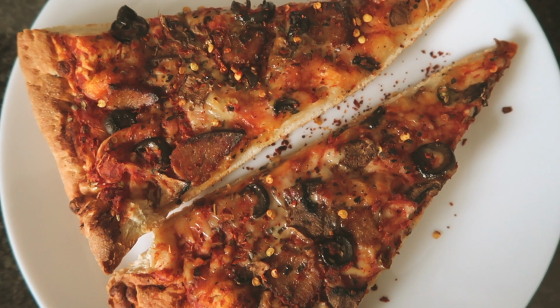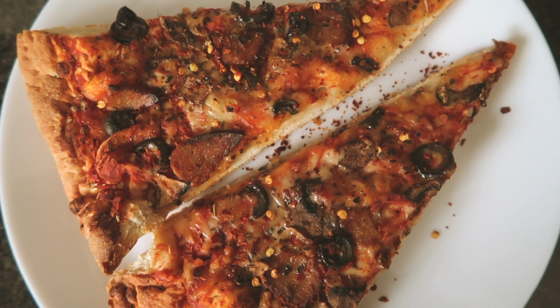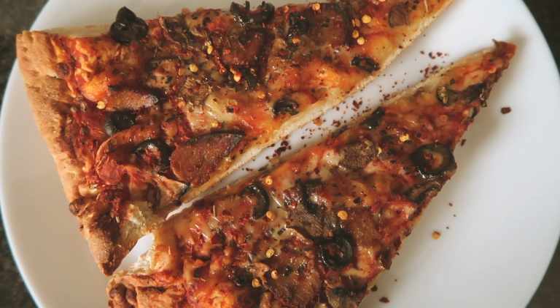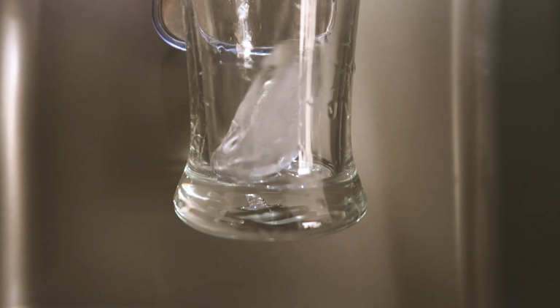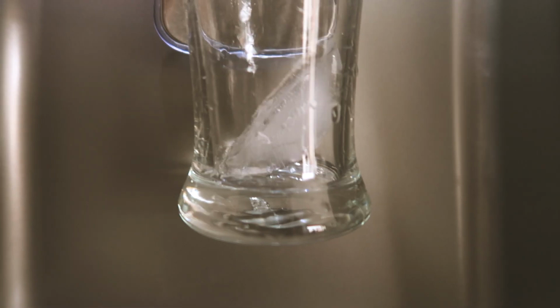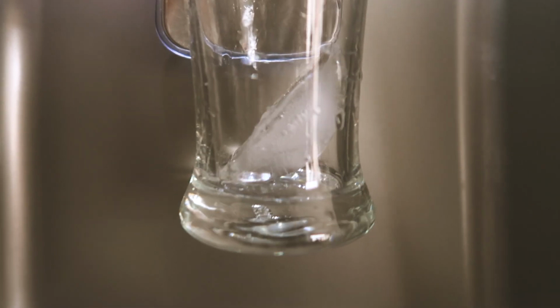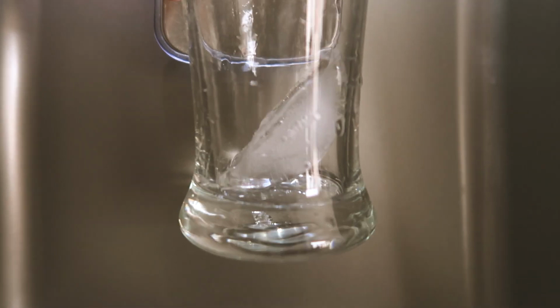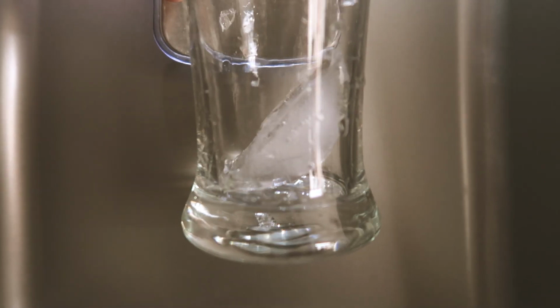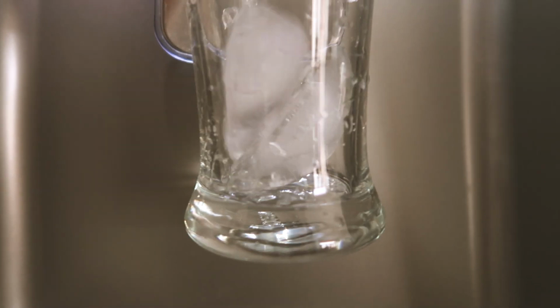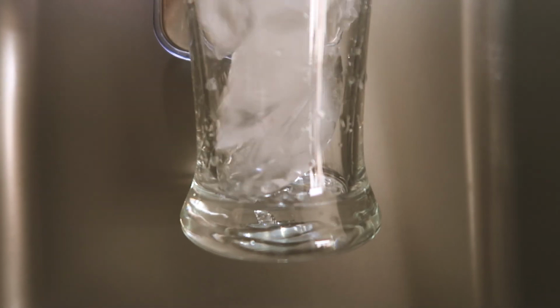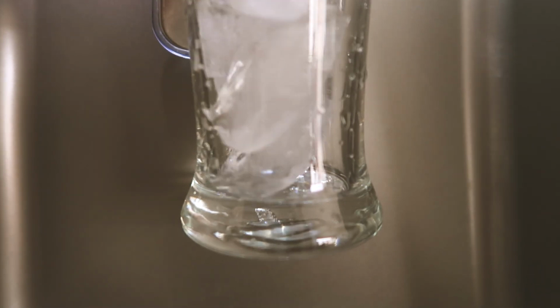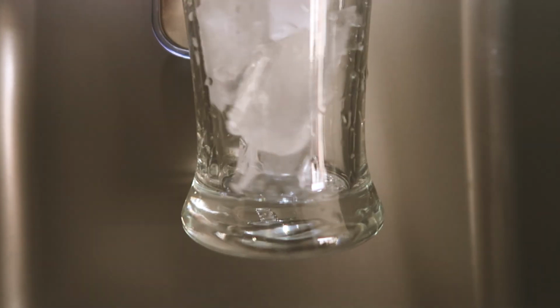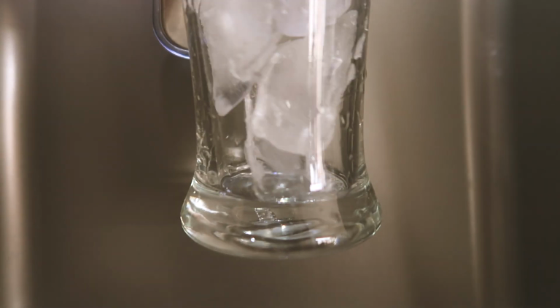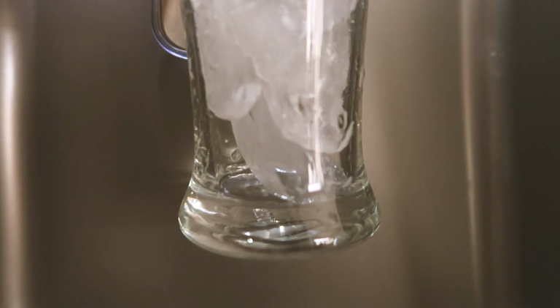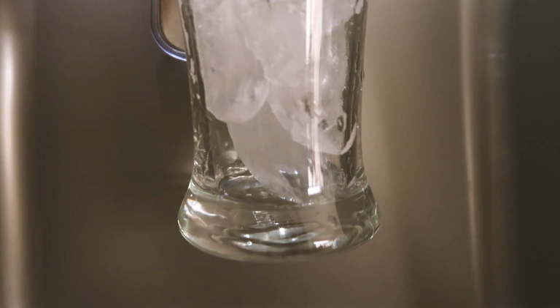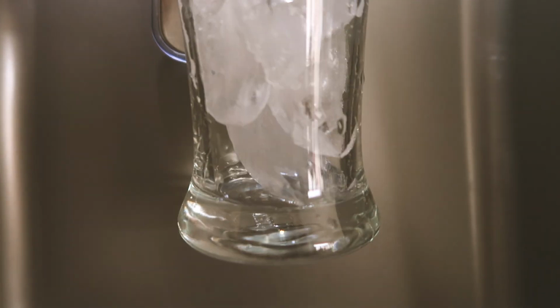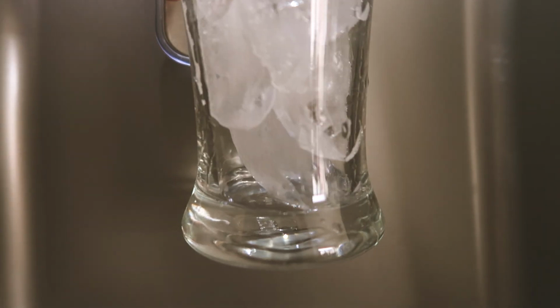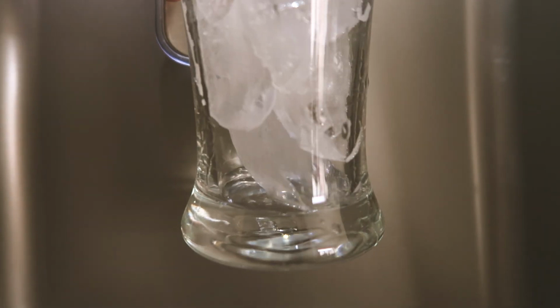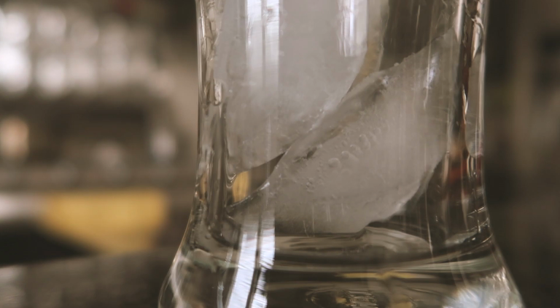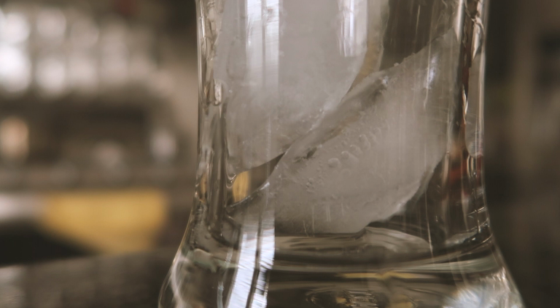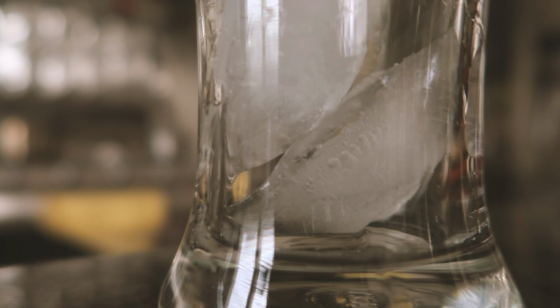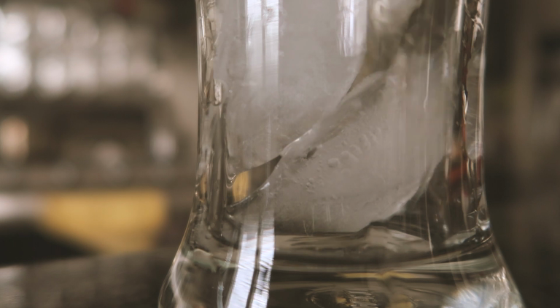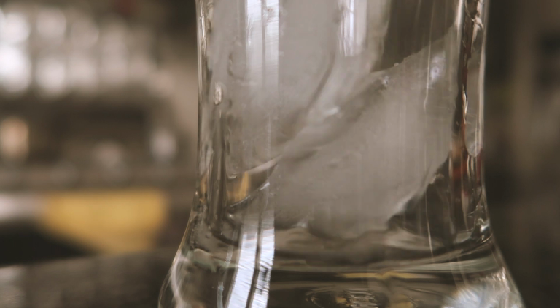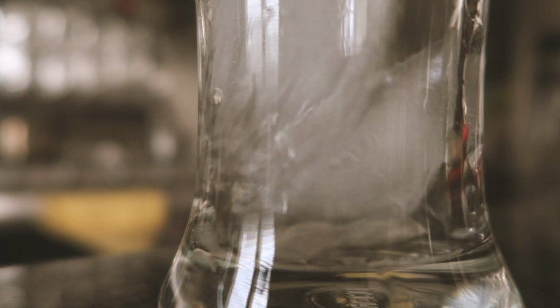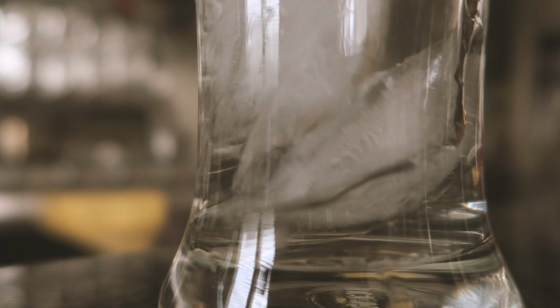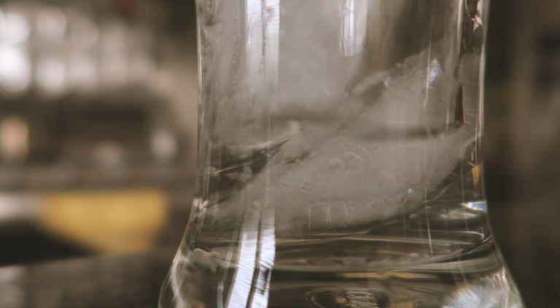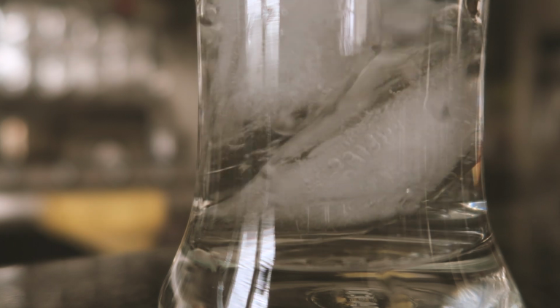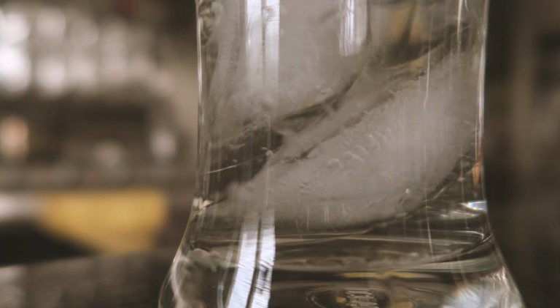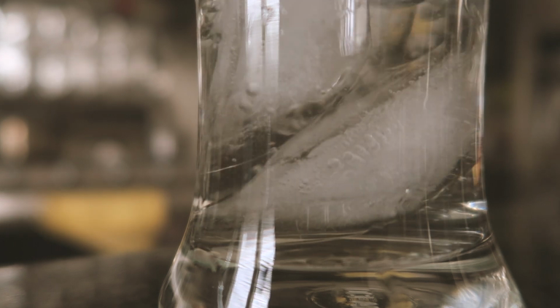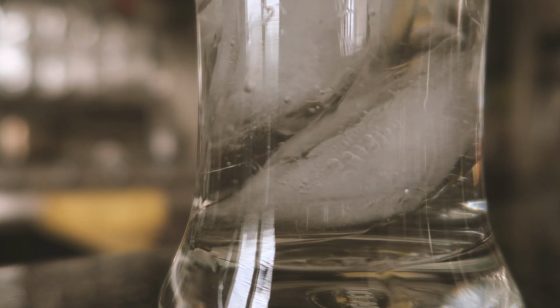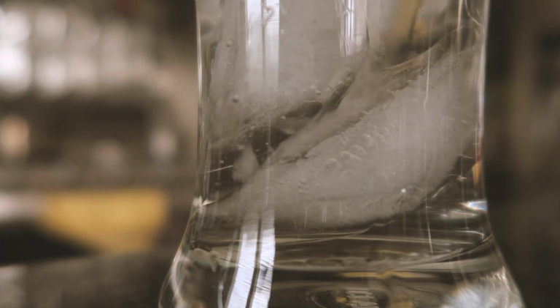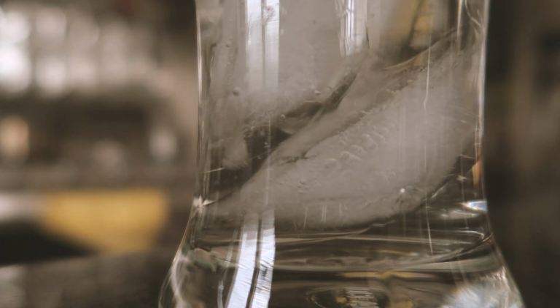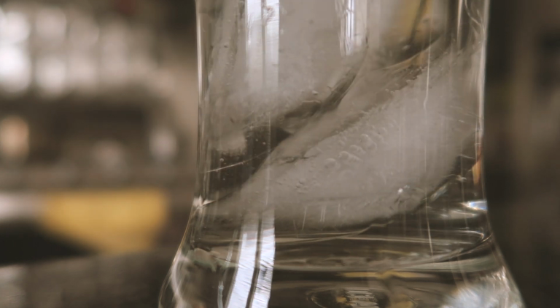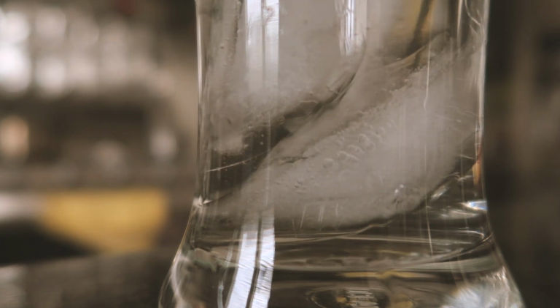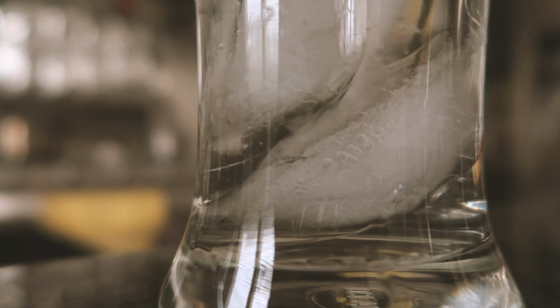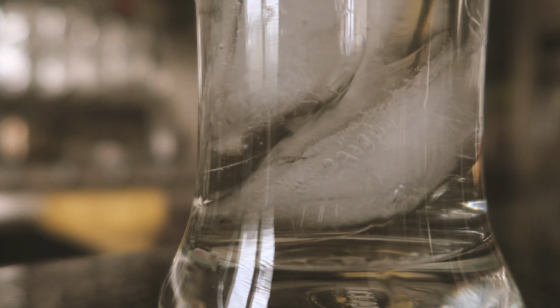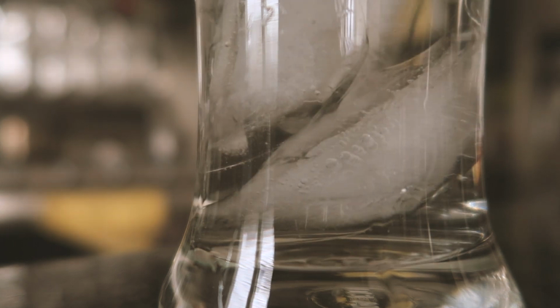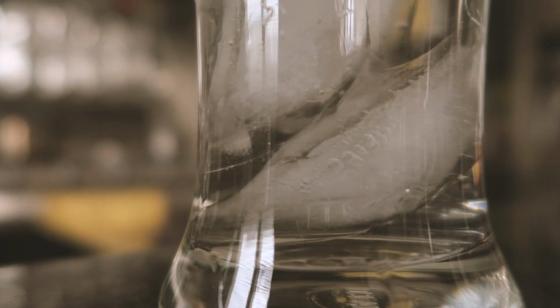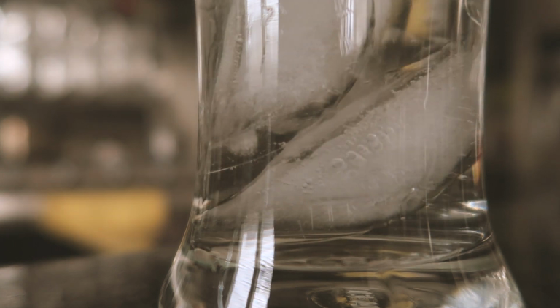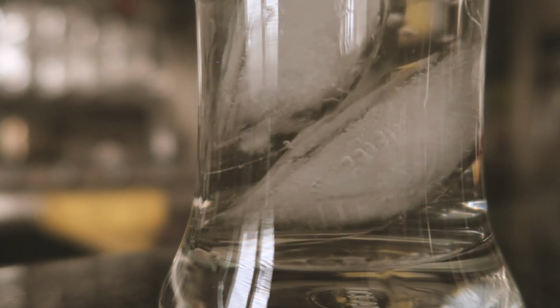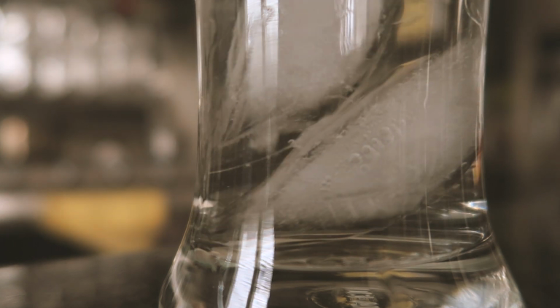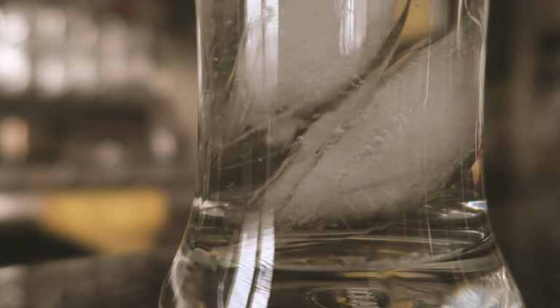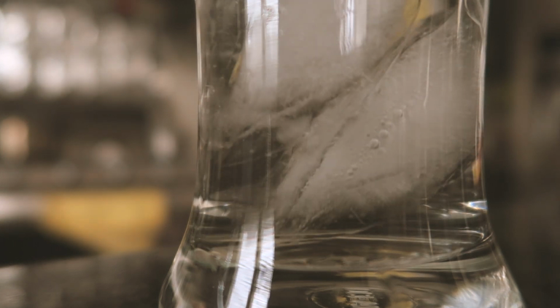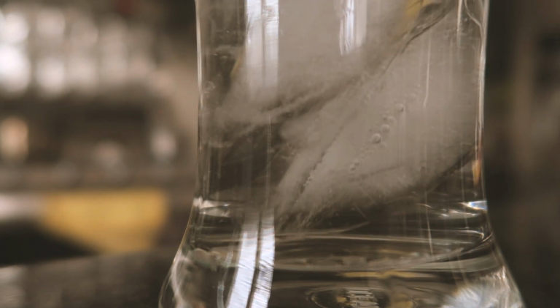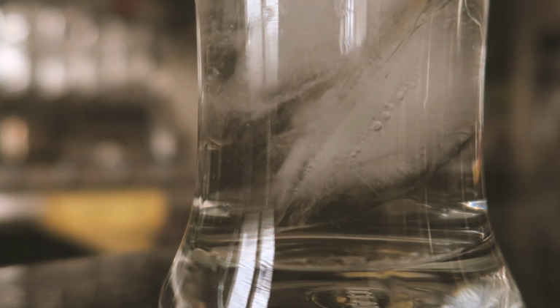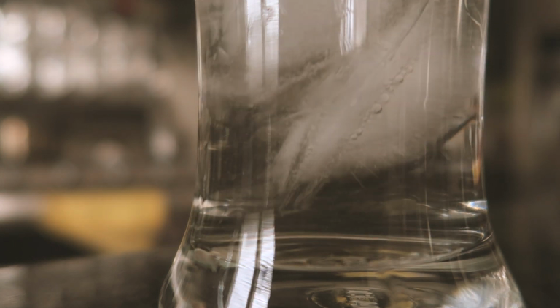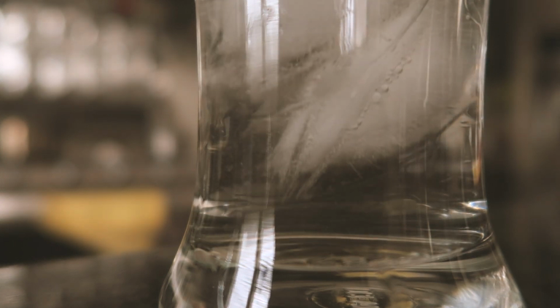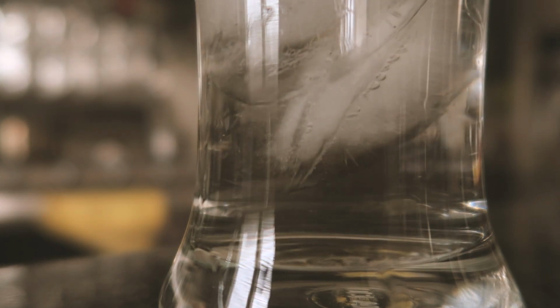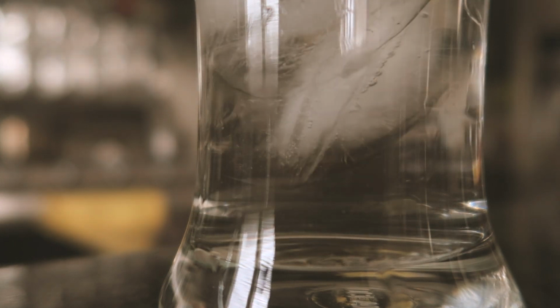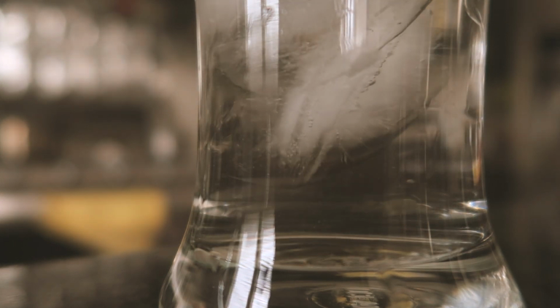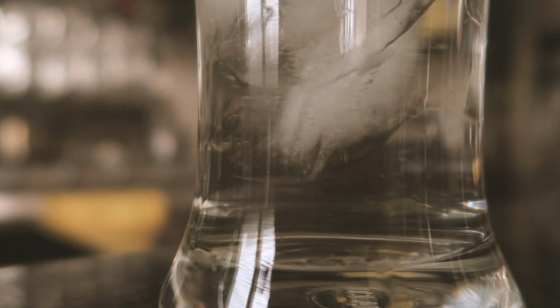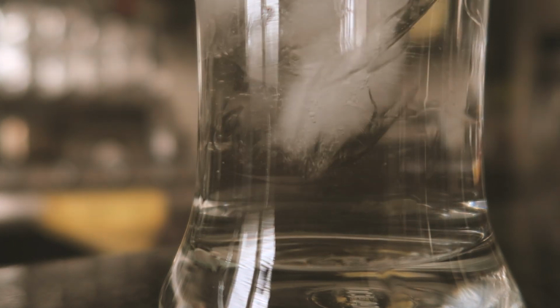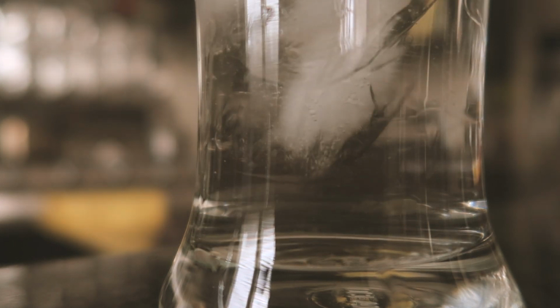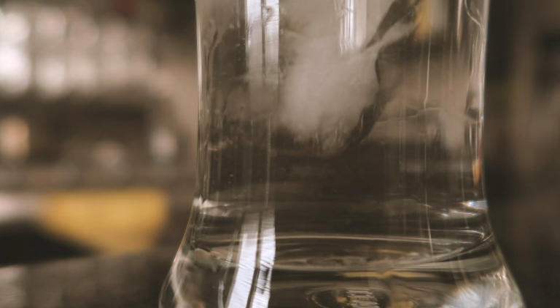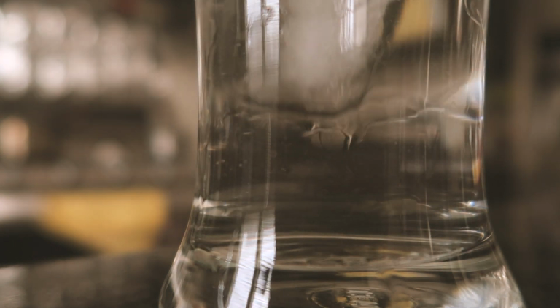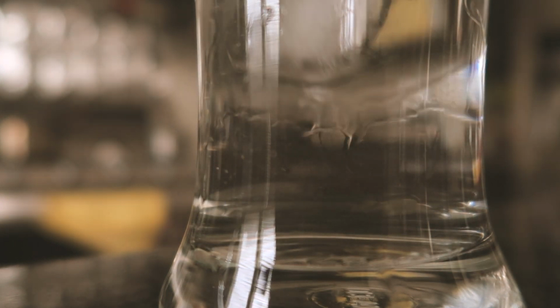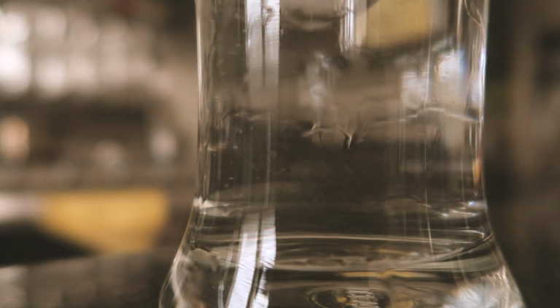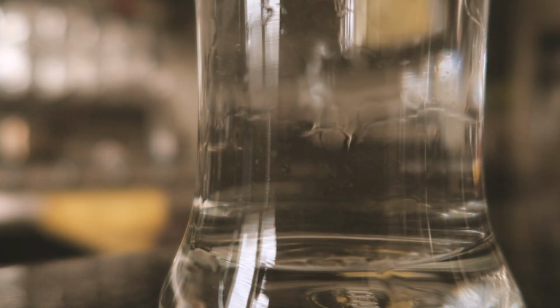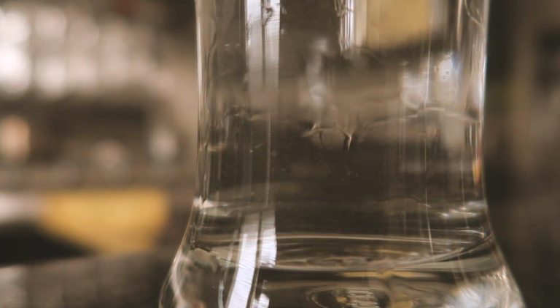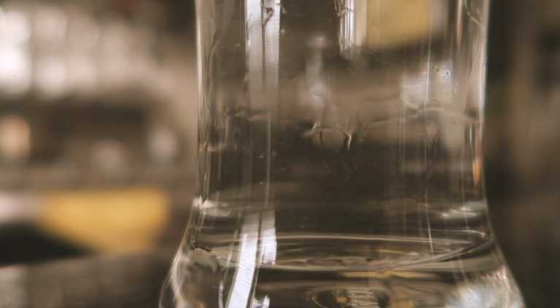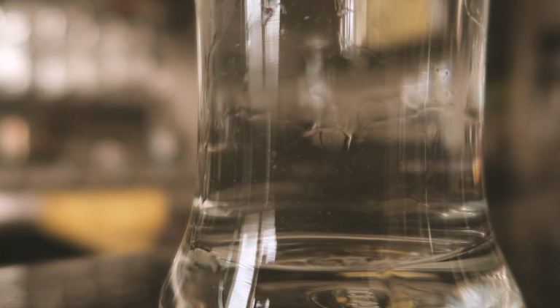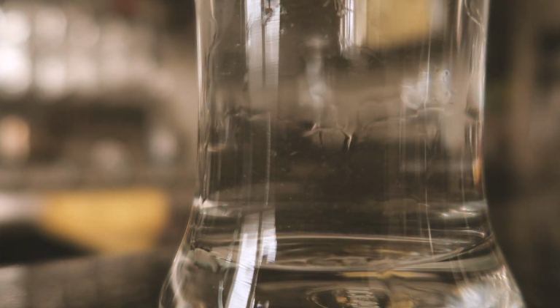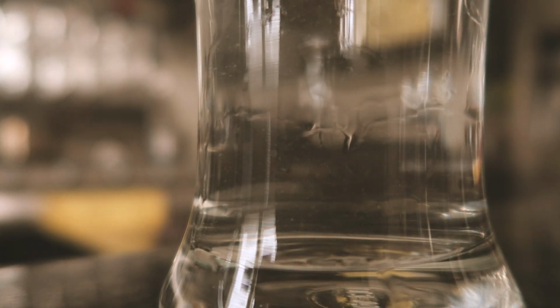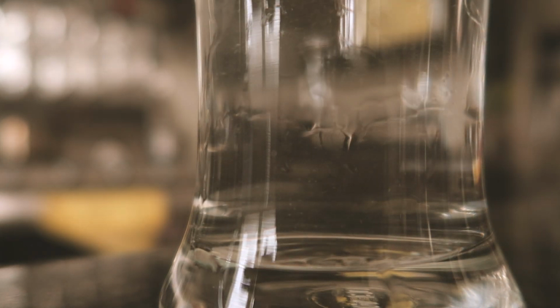Now I'm just making my afternoon iced lemon water, which I've started incorporating into my routine recently. It's another method I use to keep myself awake and refreshed throughout the day.